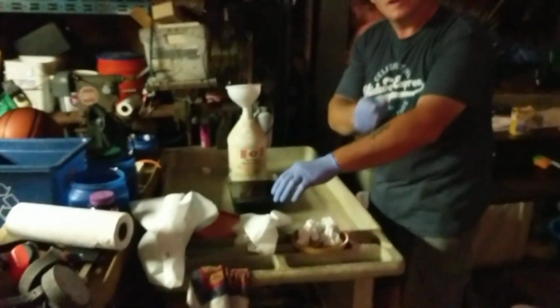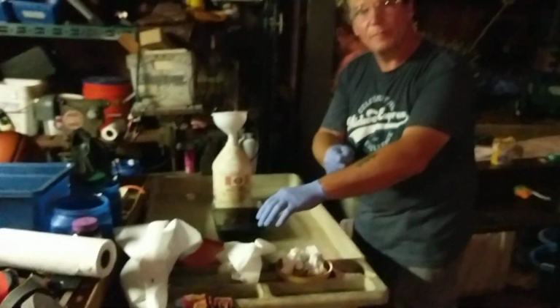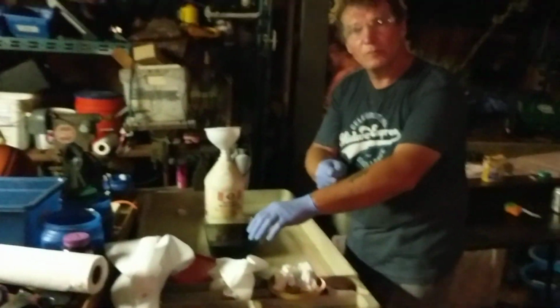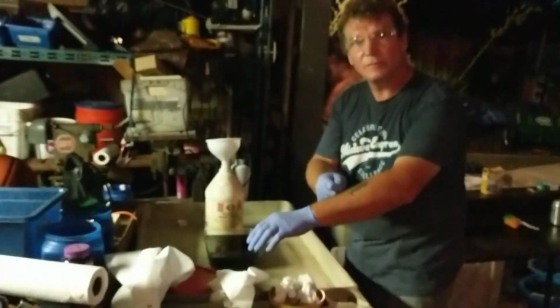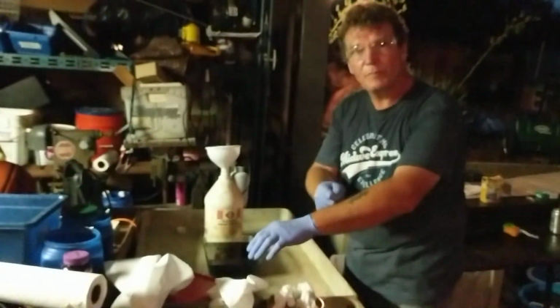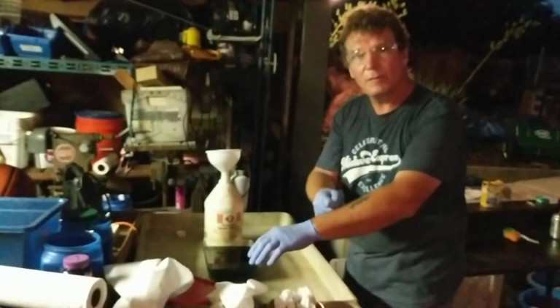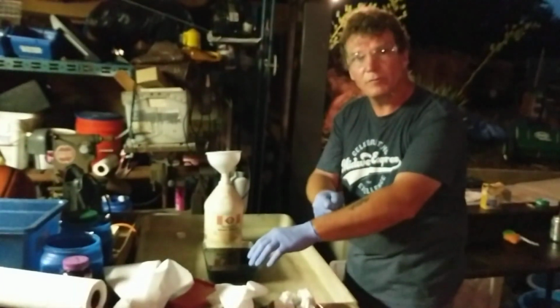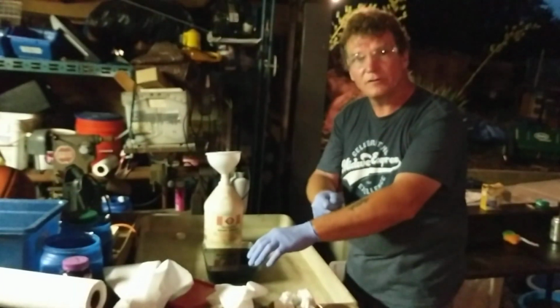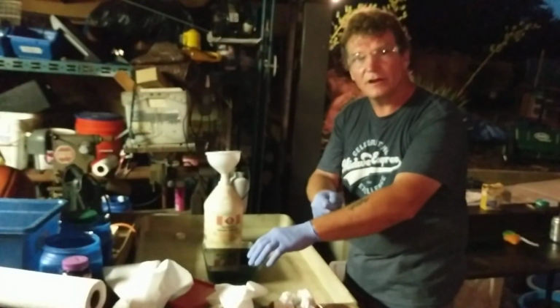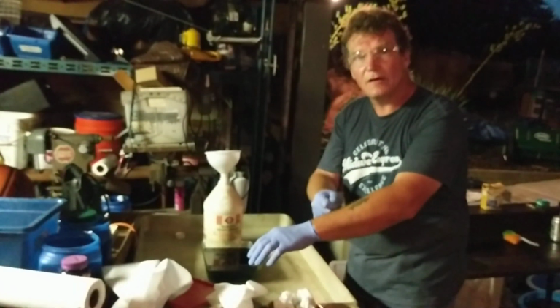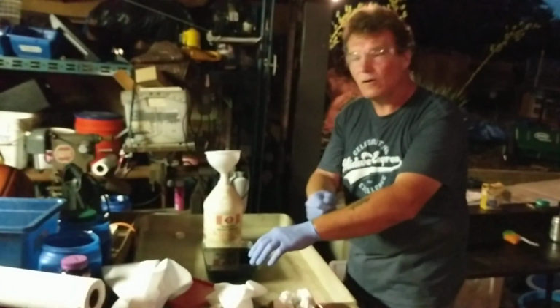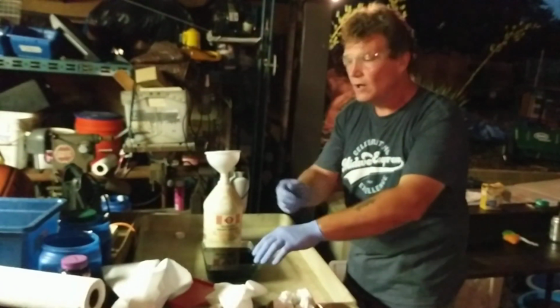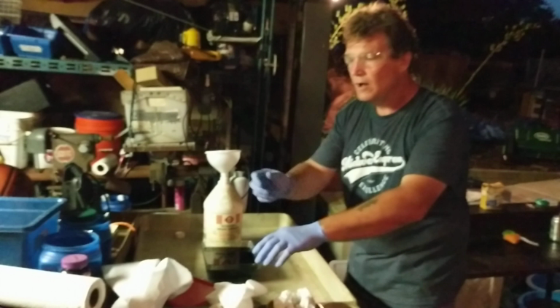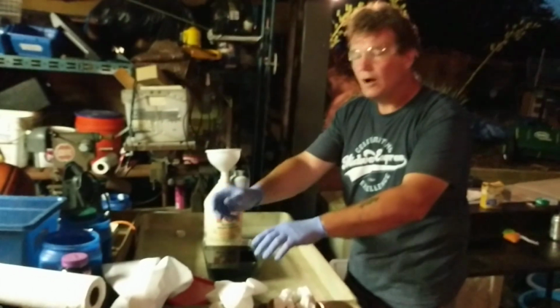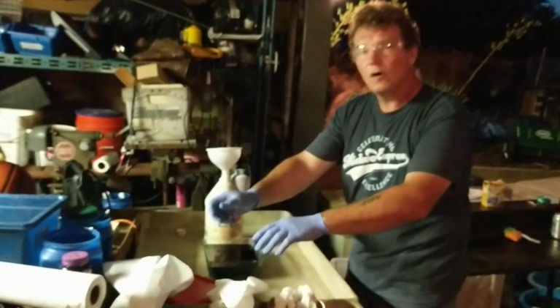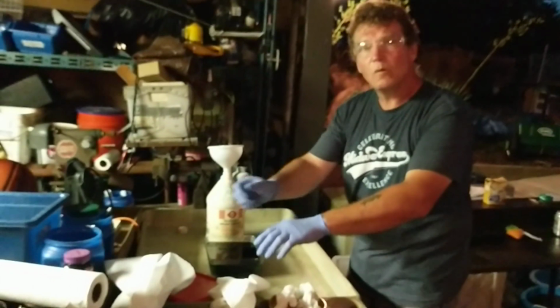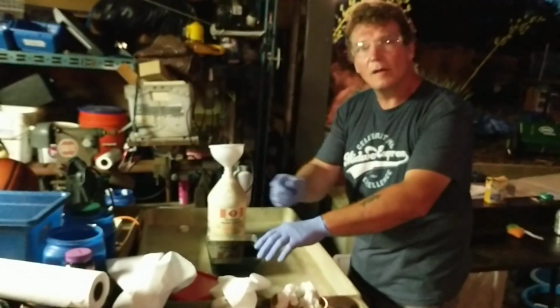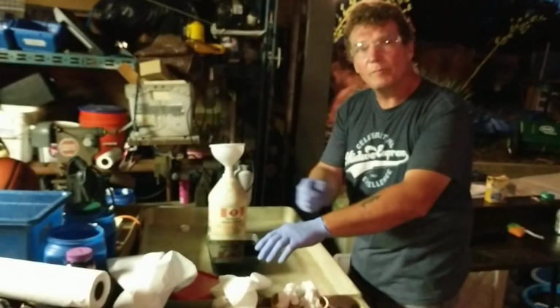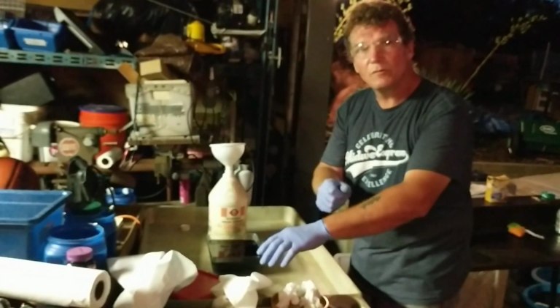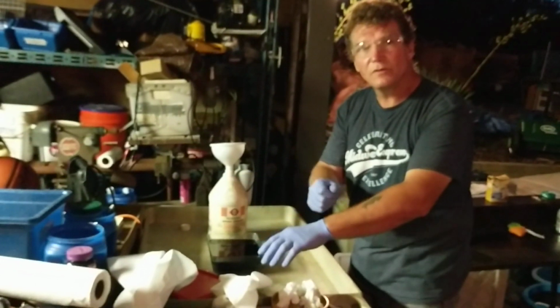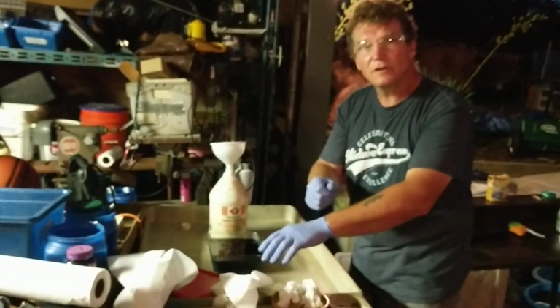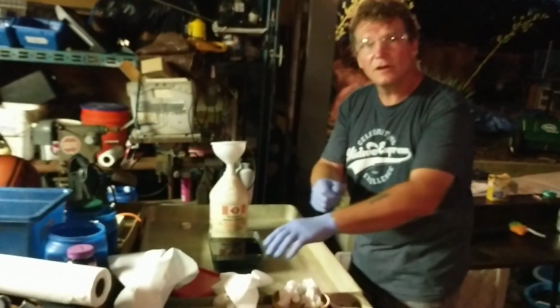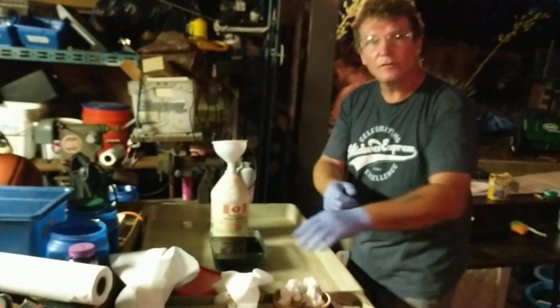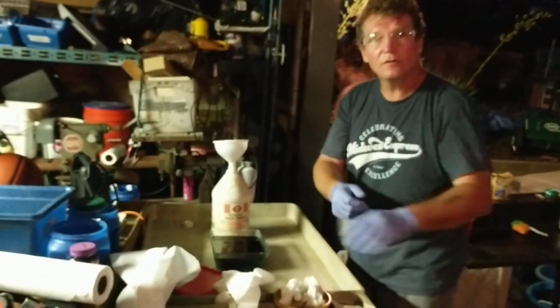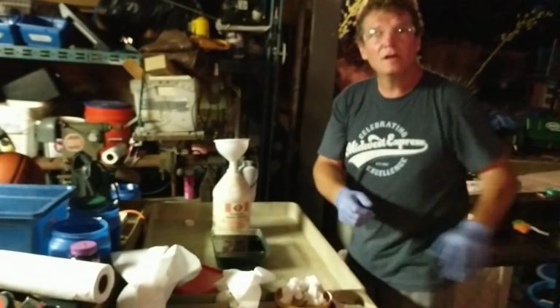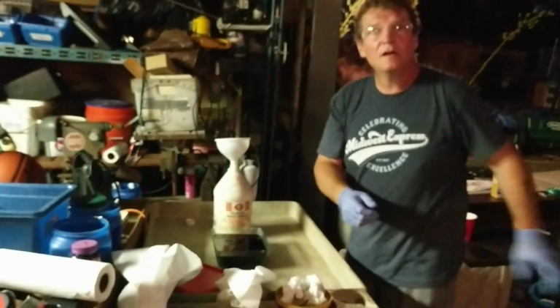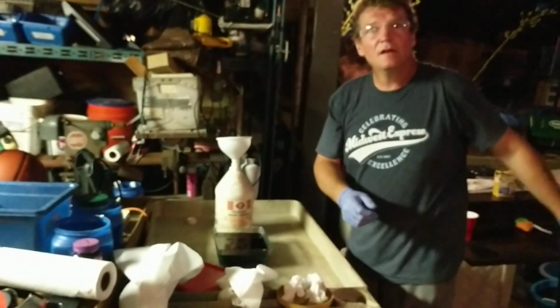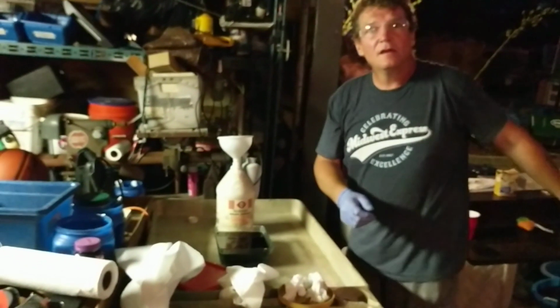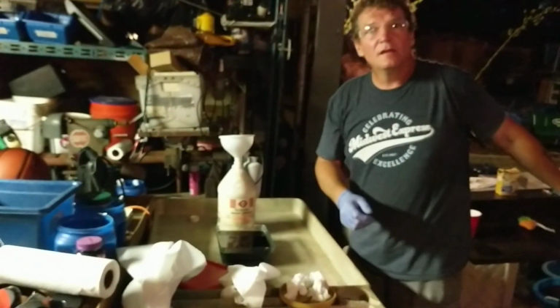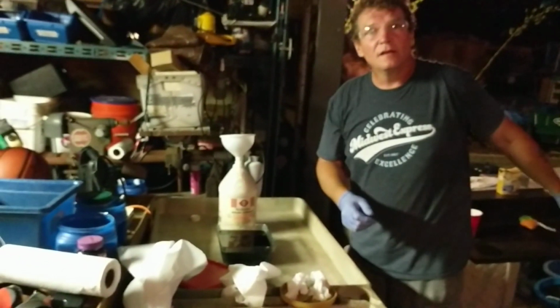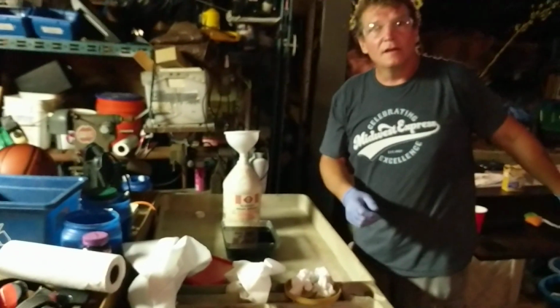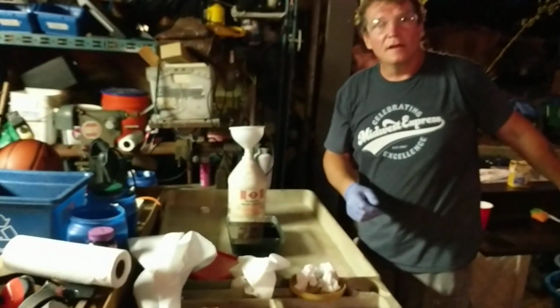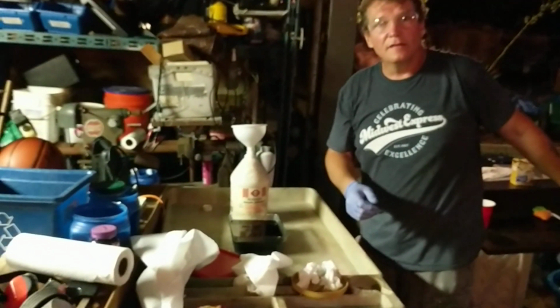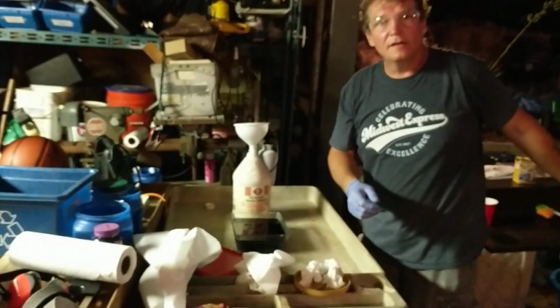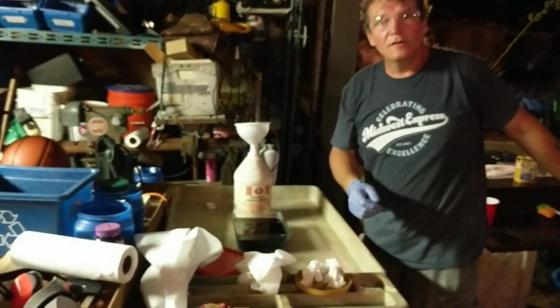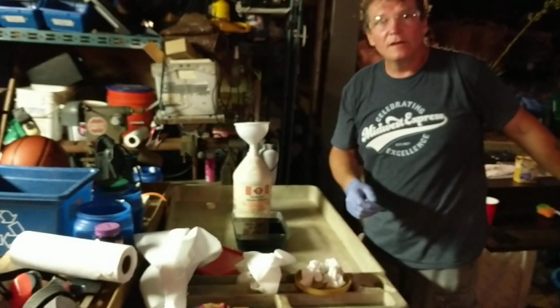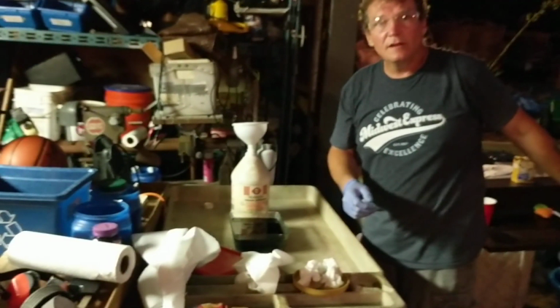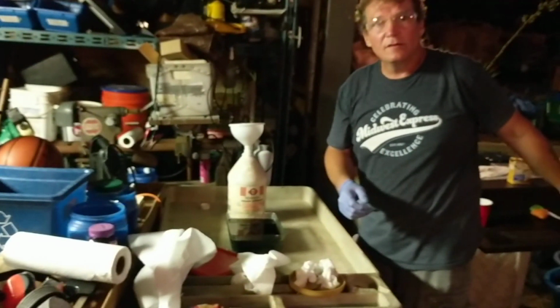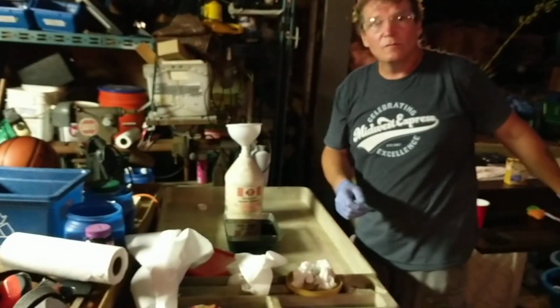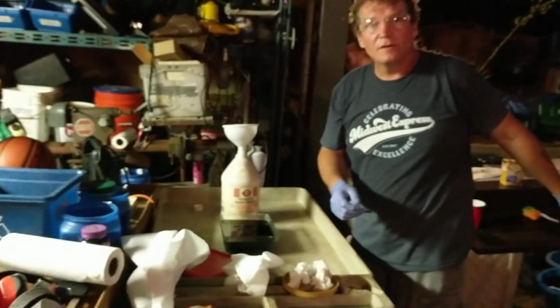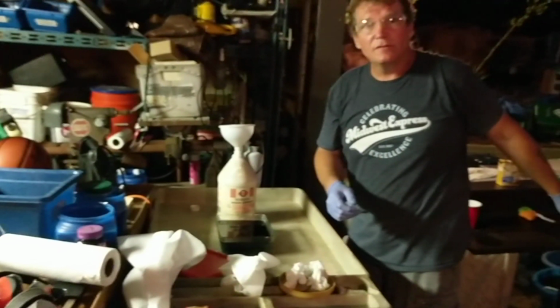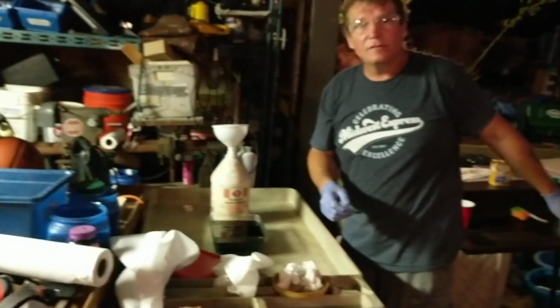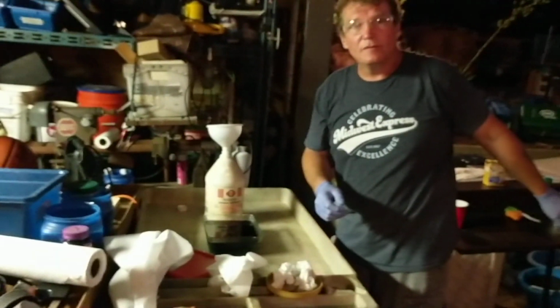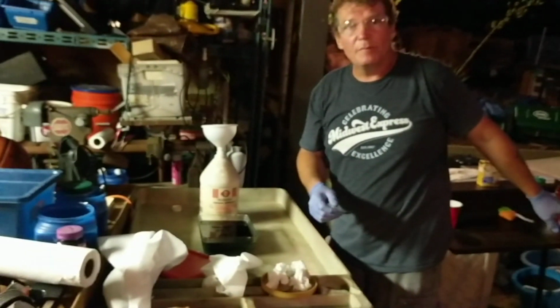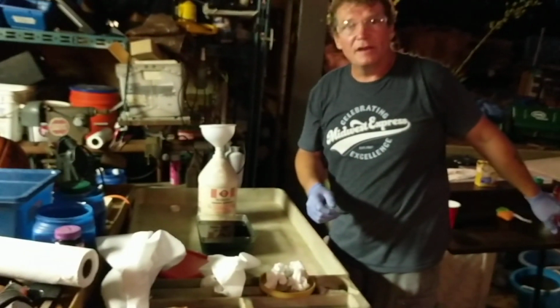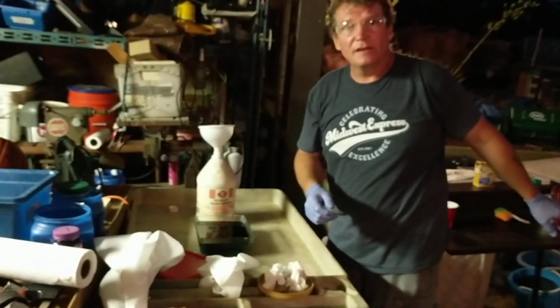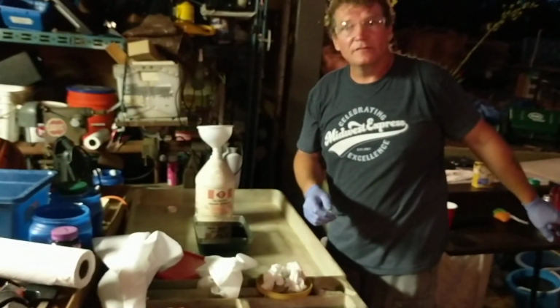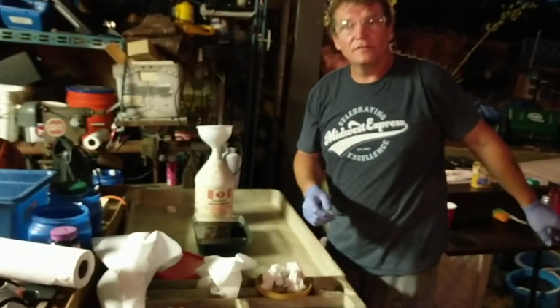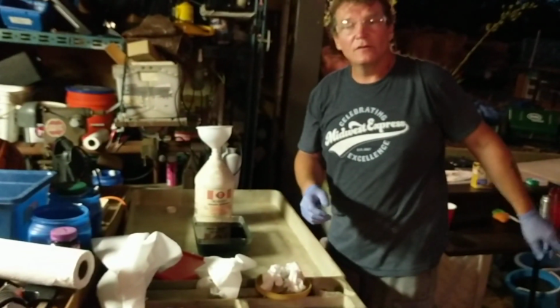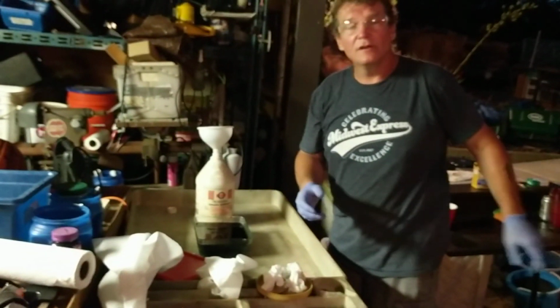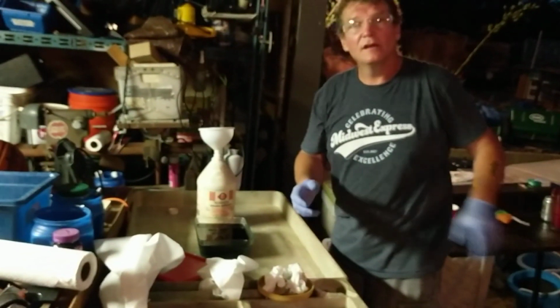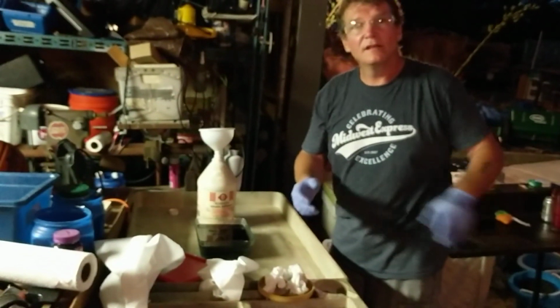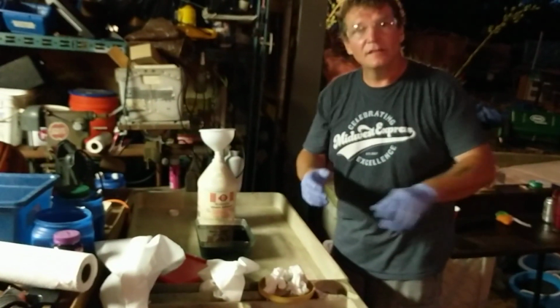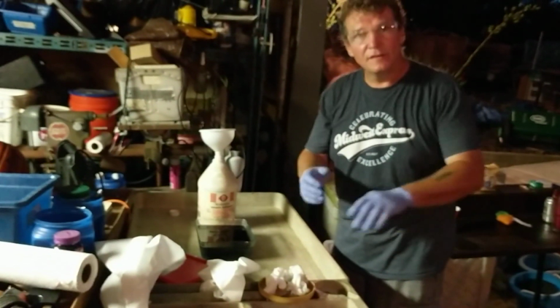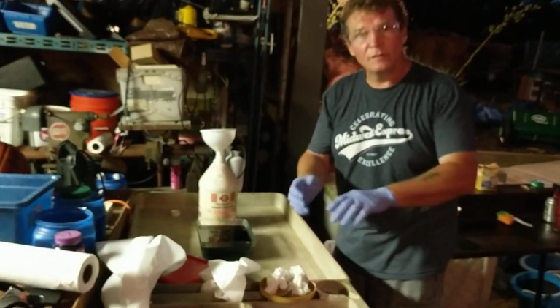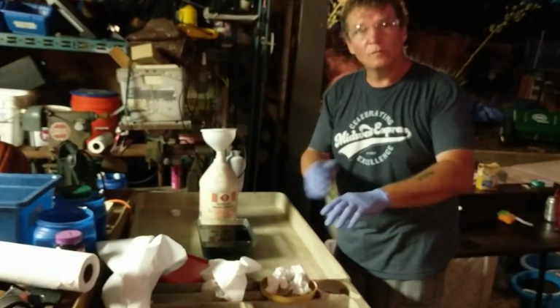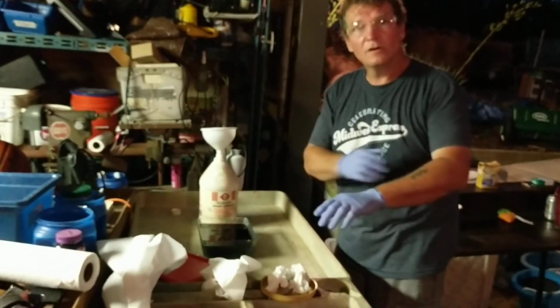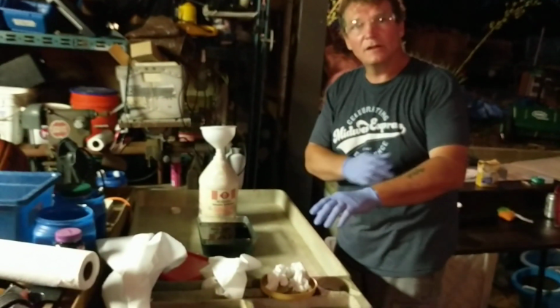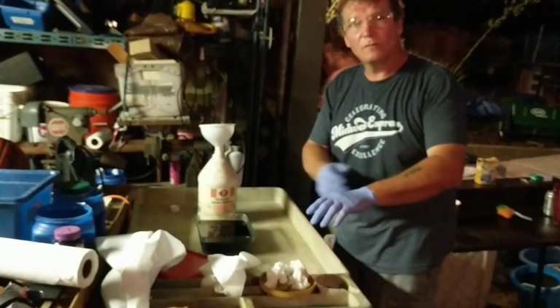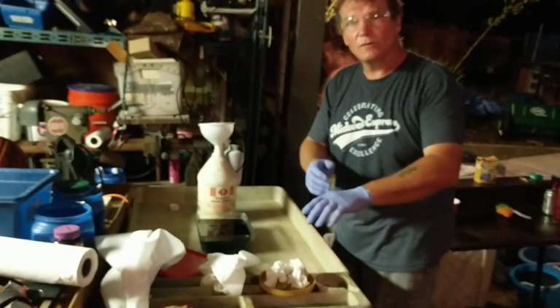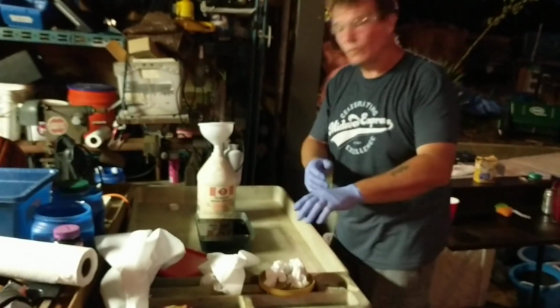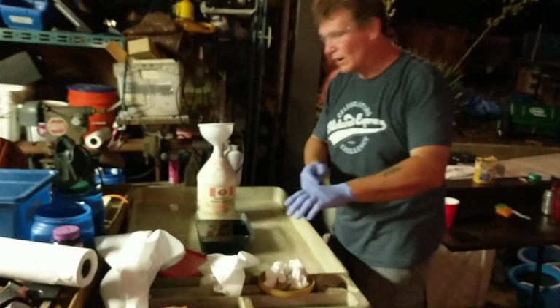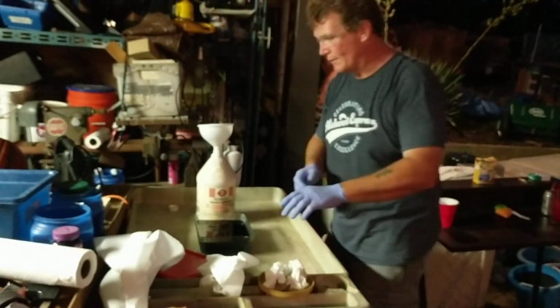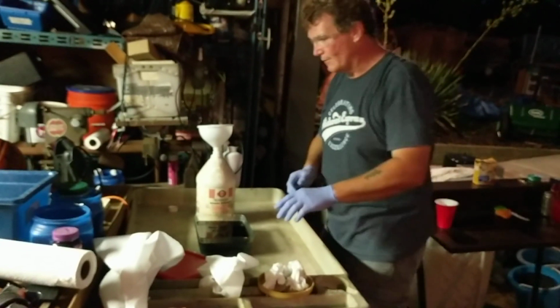I'll wipe it with a paper towel, wipe it with another, then hit it with the baking soda, and then we'll hit it with water.